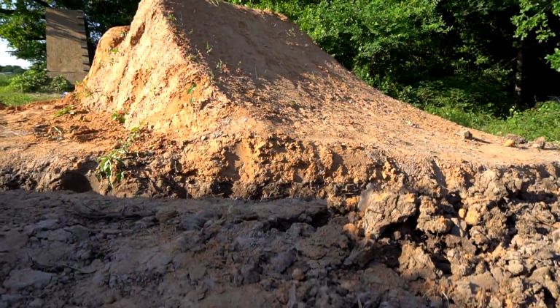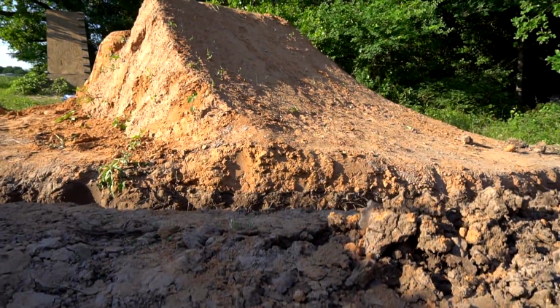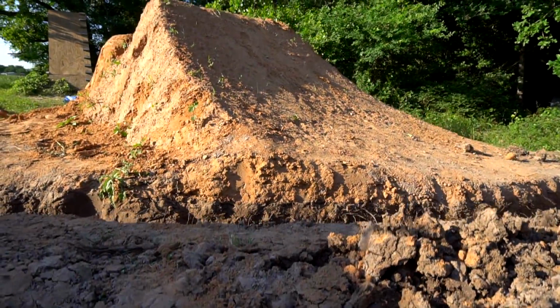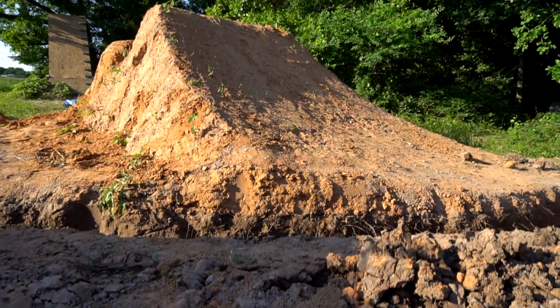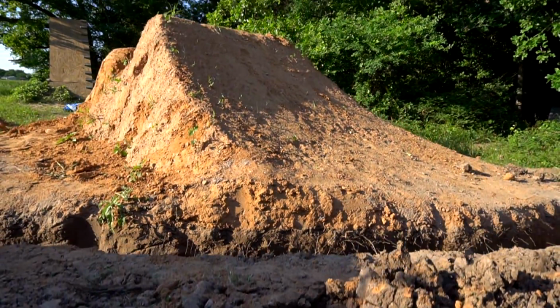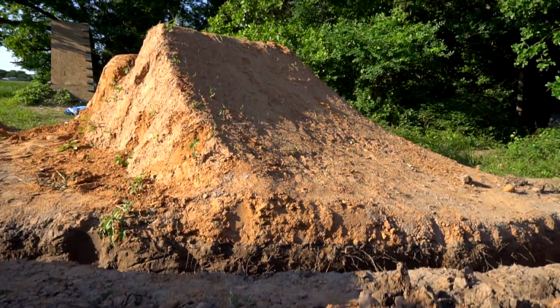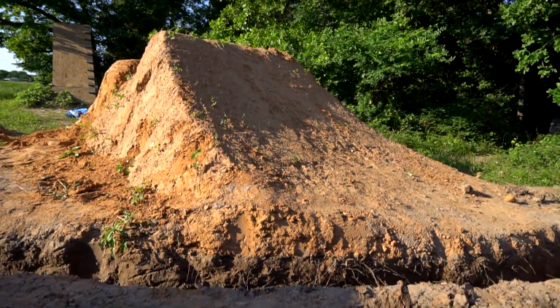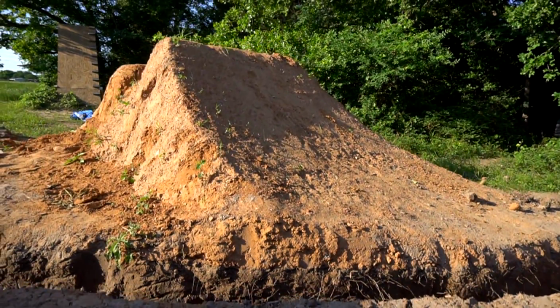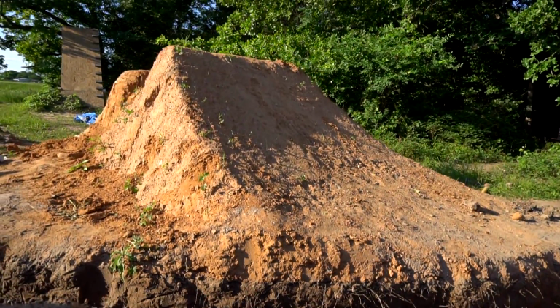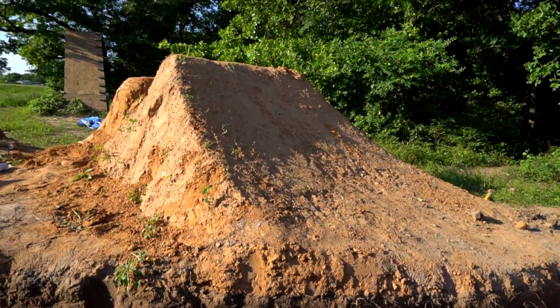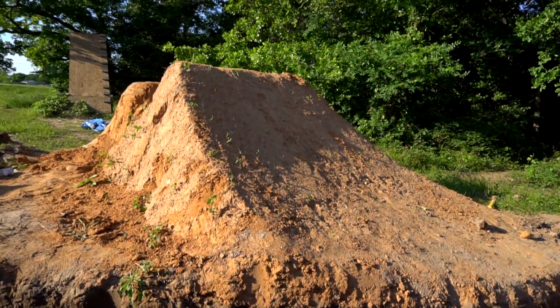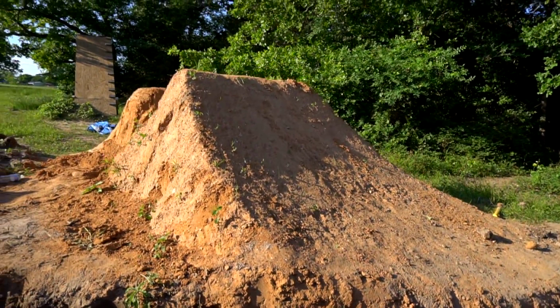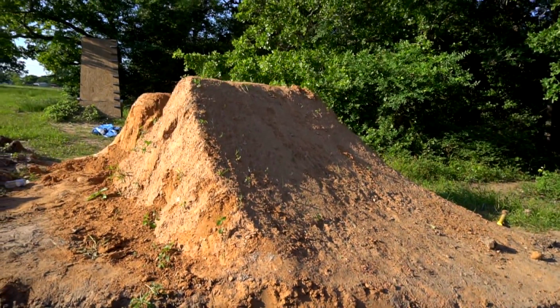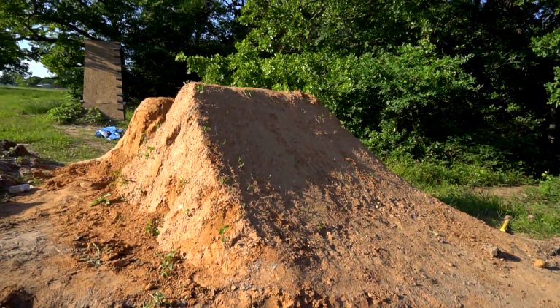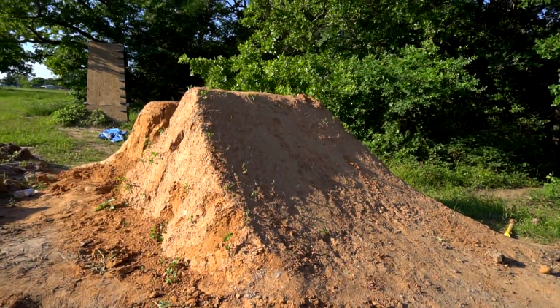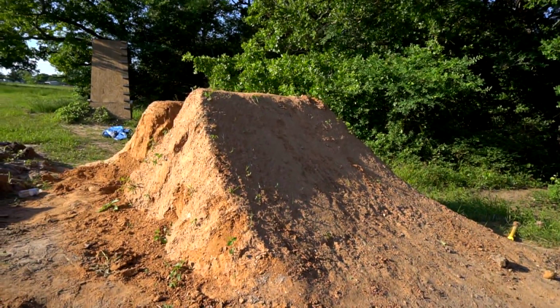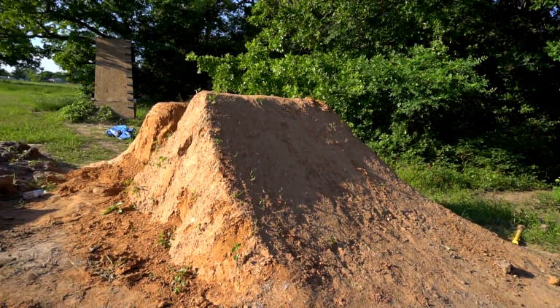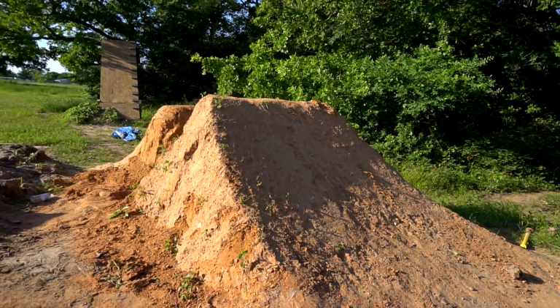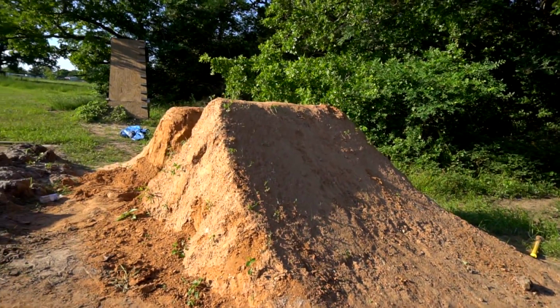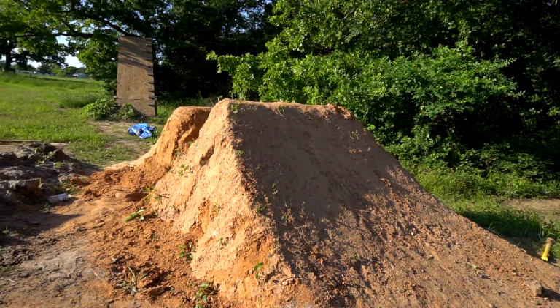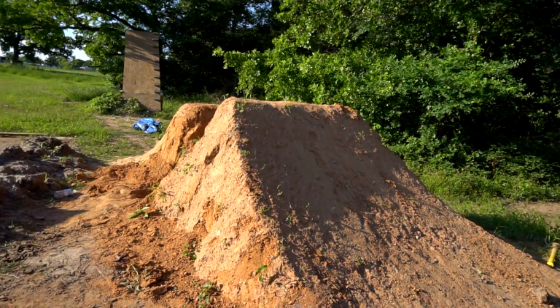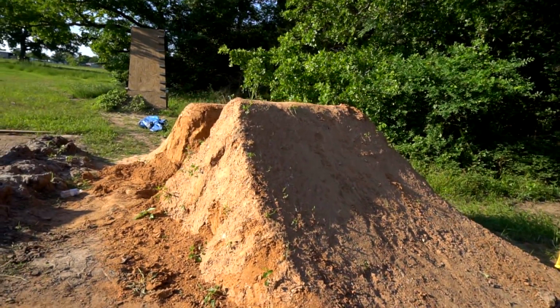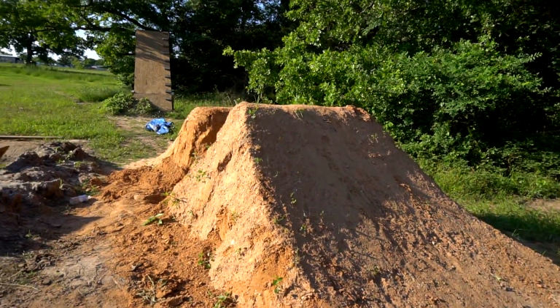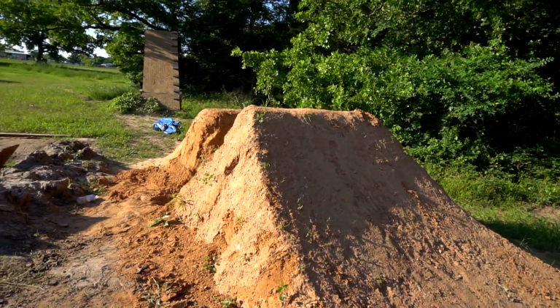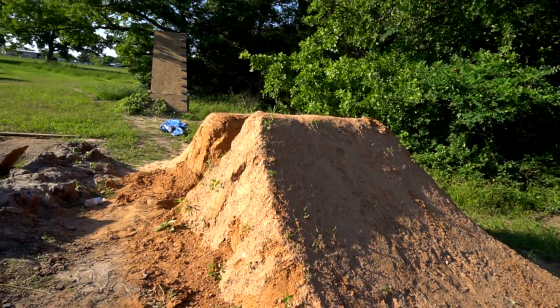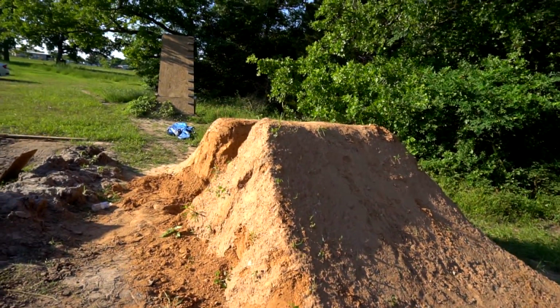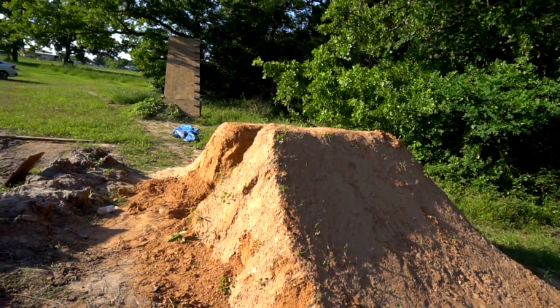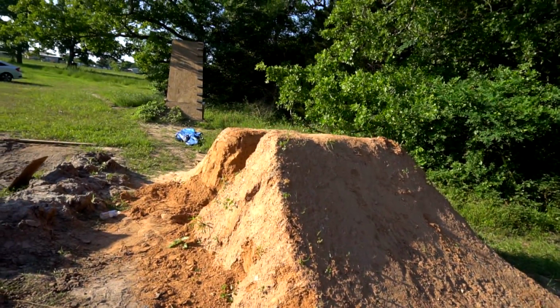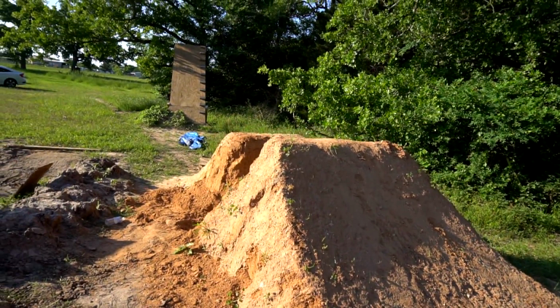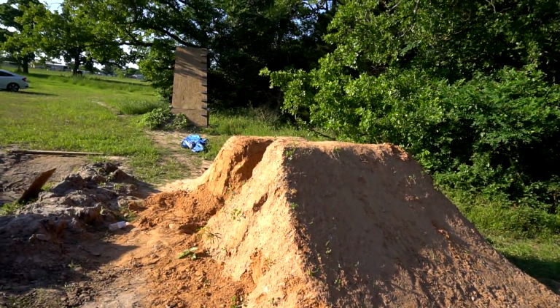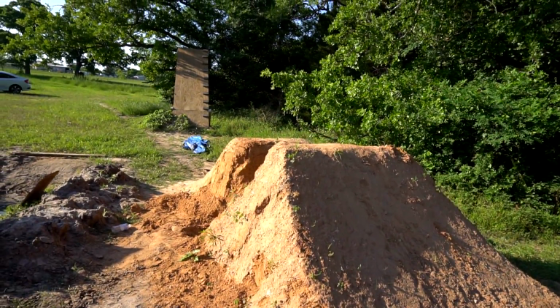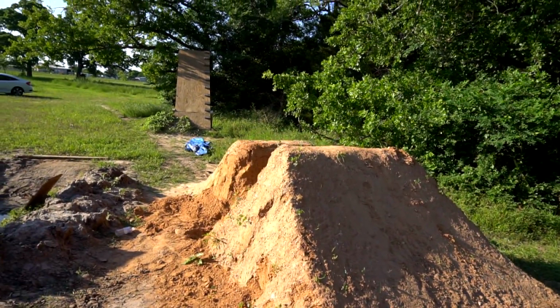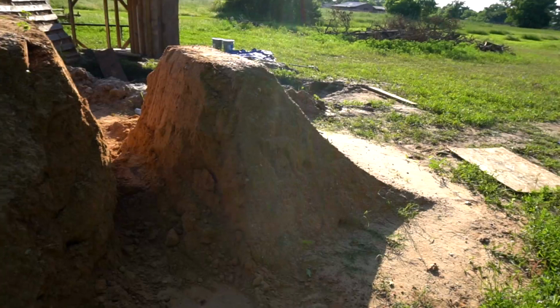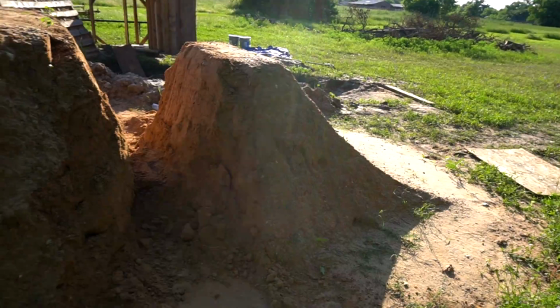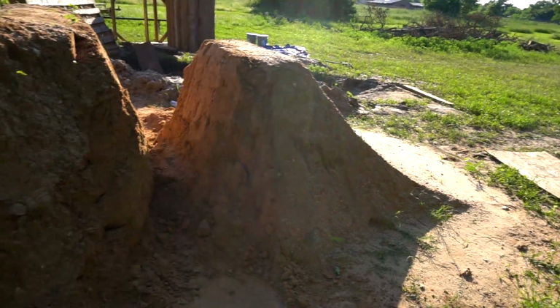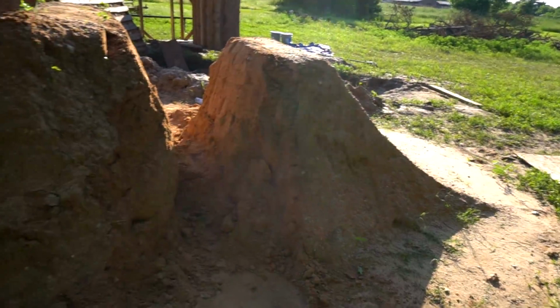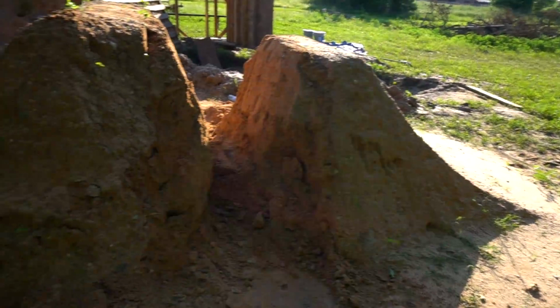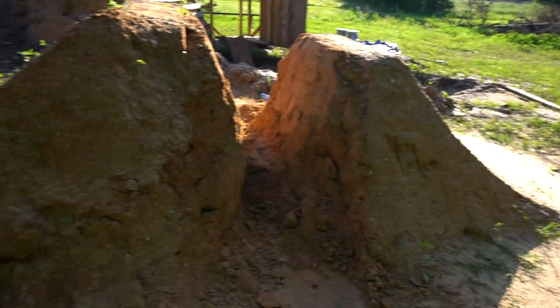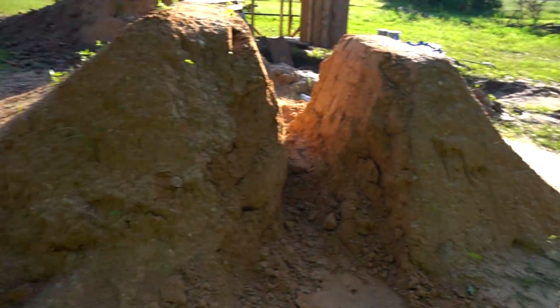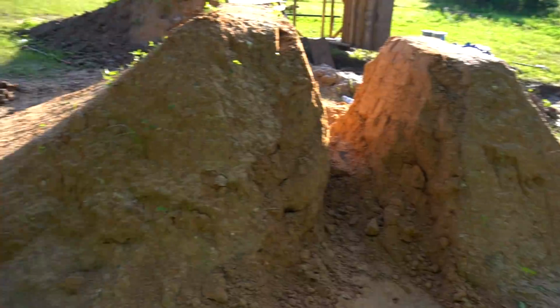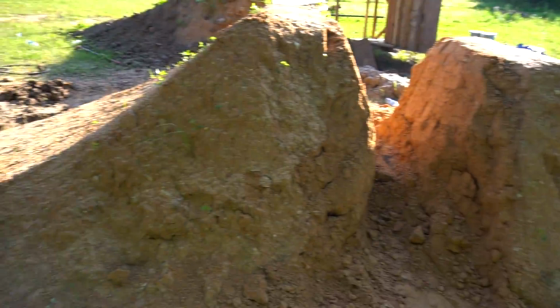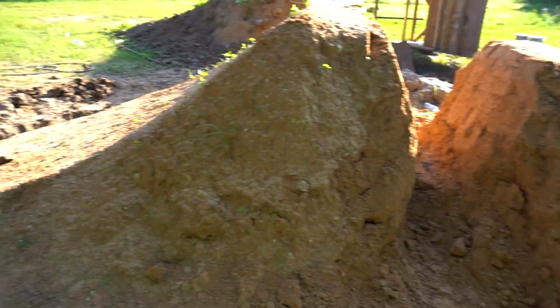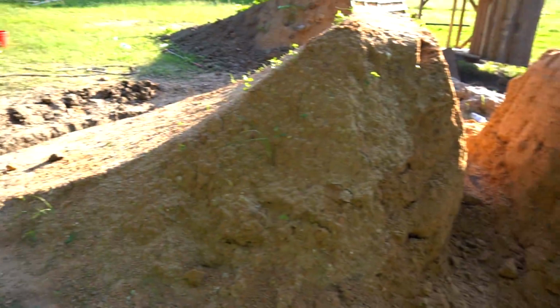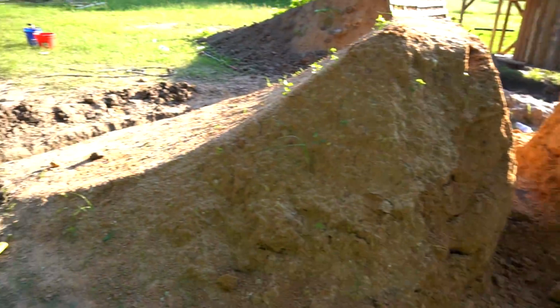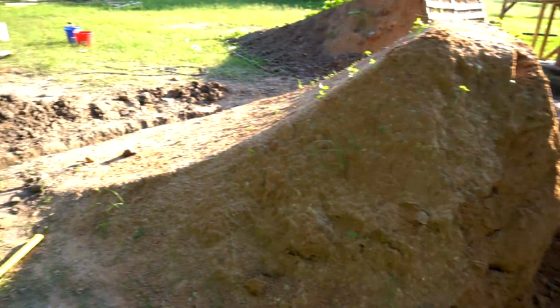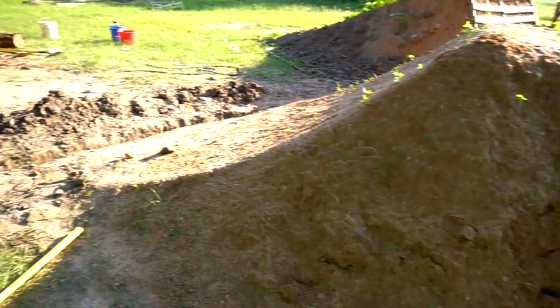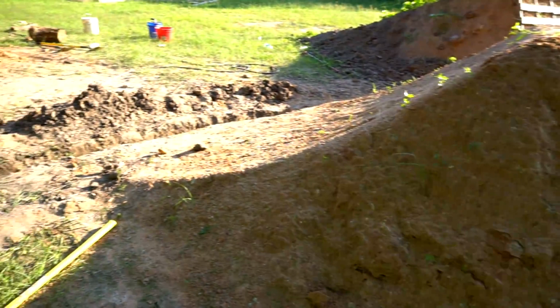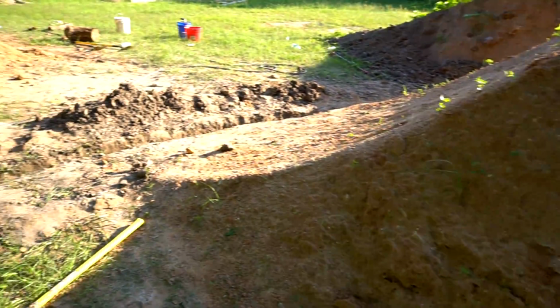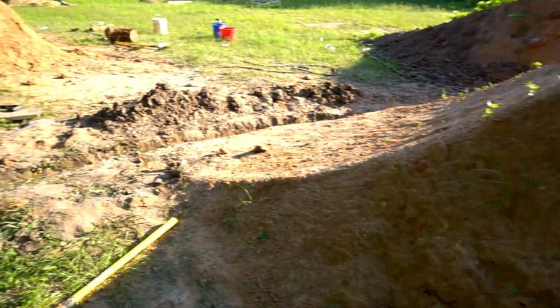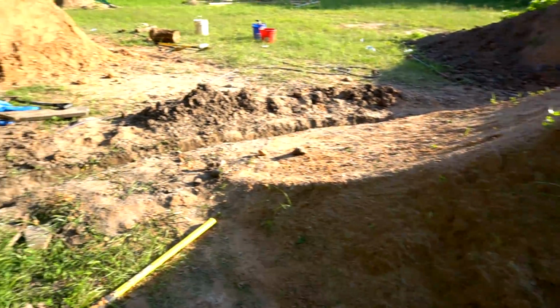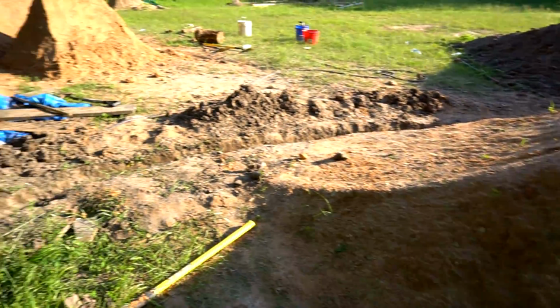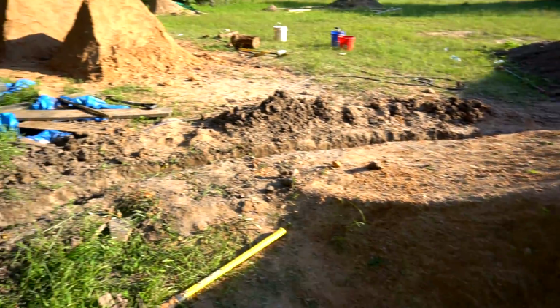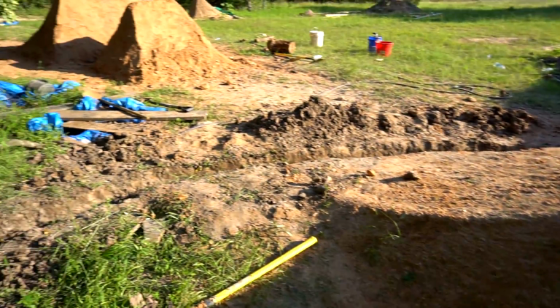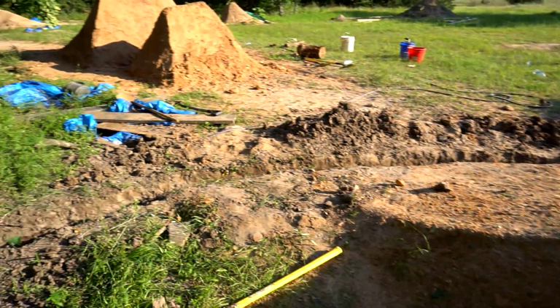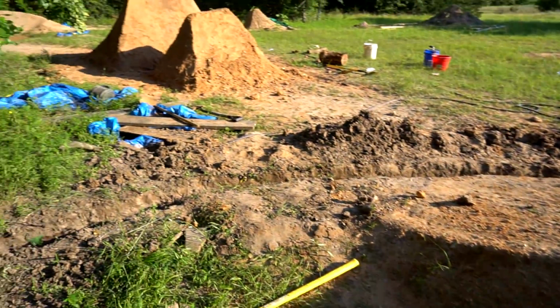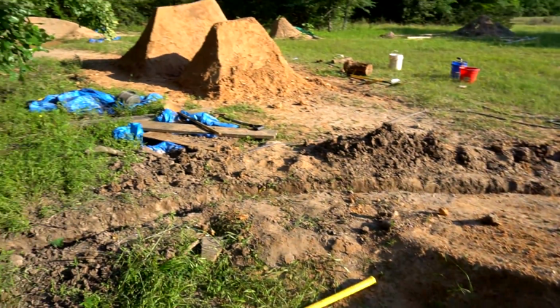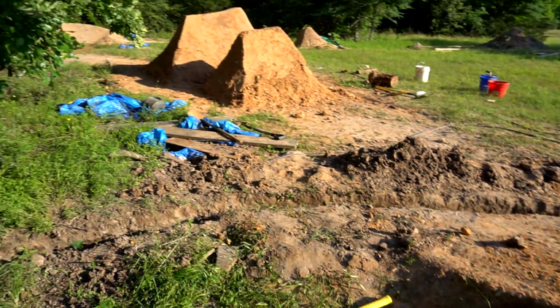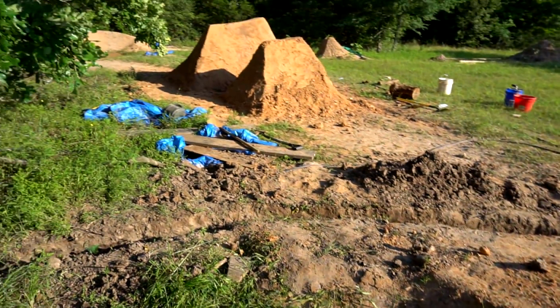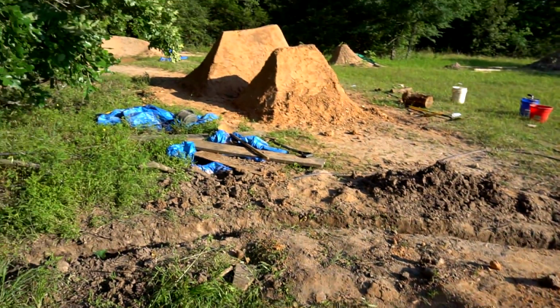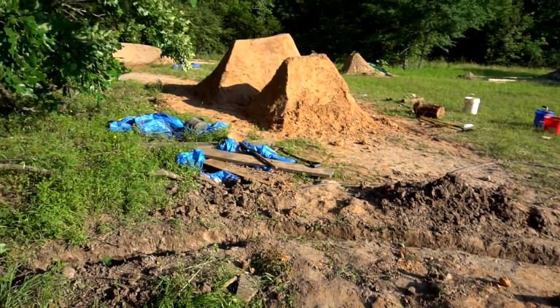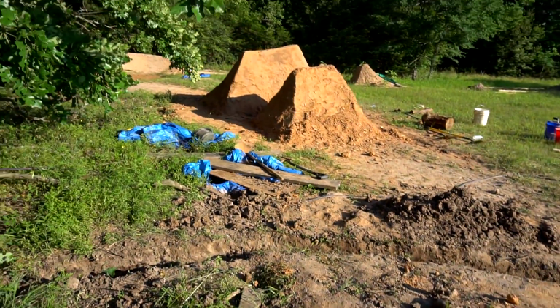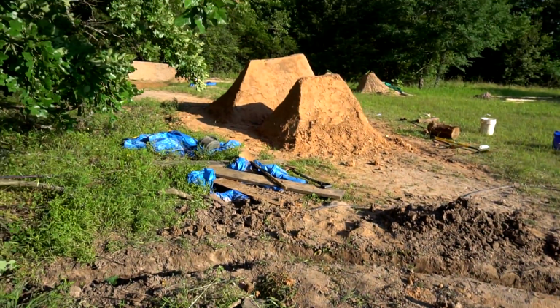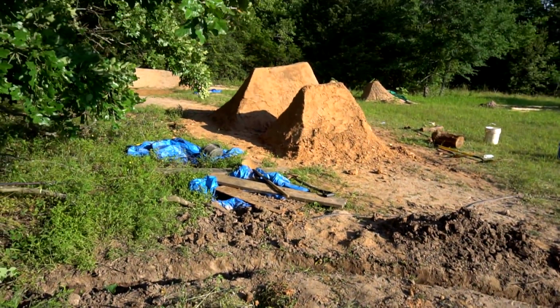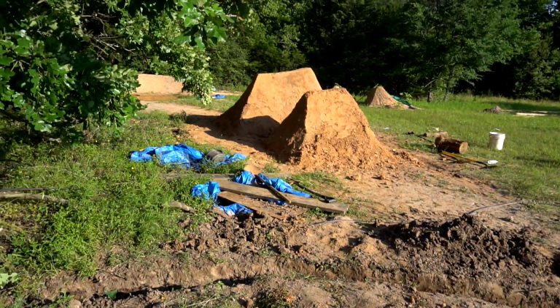Last week we got started on rebuilding the dirt jumps. We built up the second jump, dug a trench, and turned the tabletop into a double.